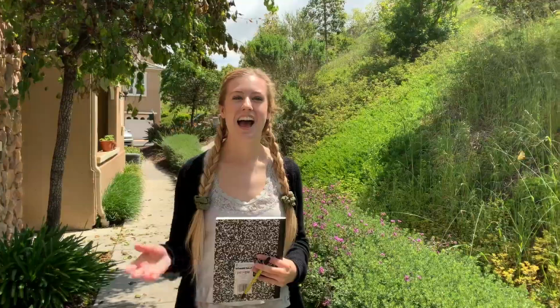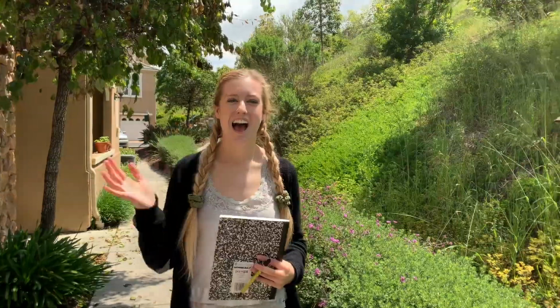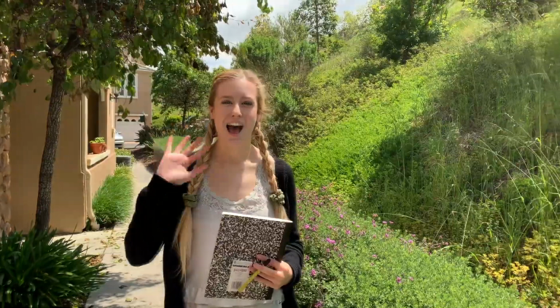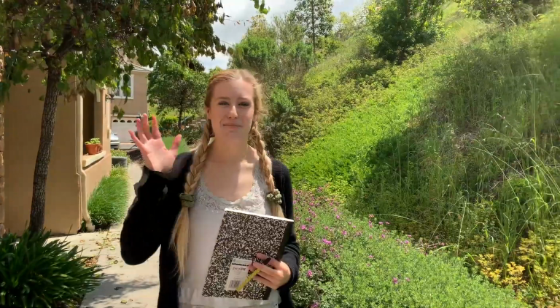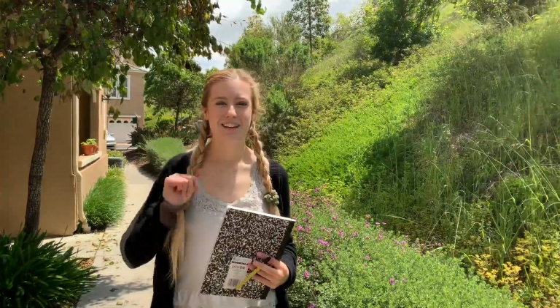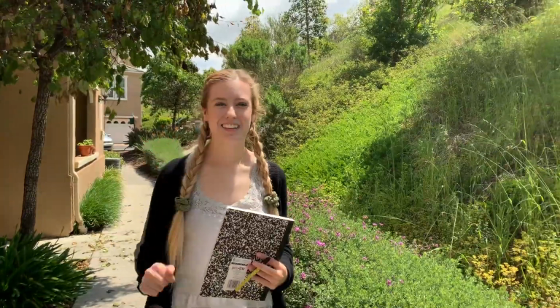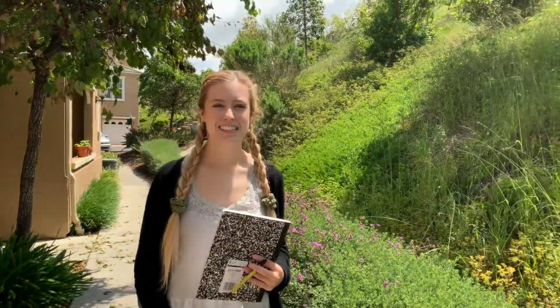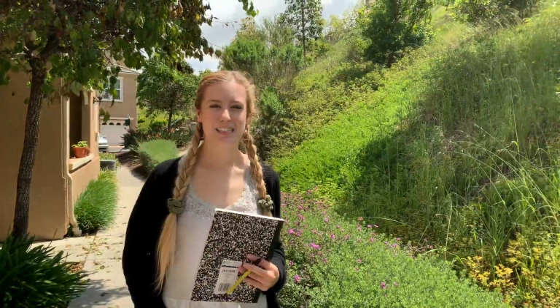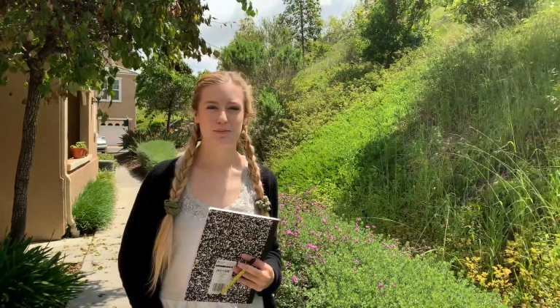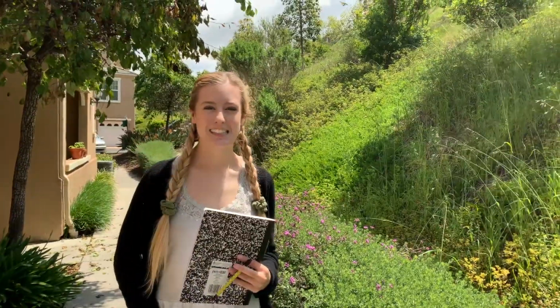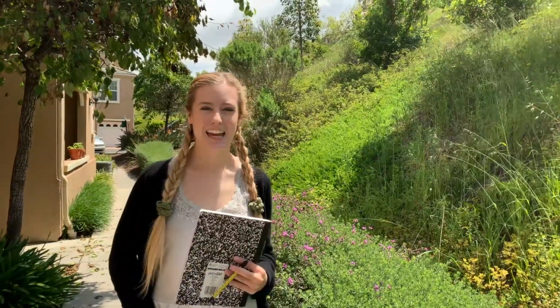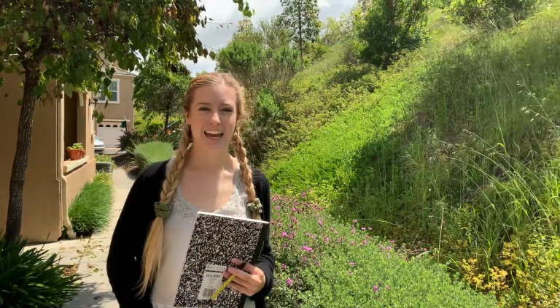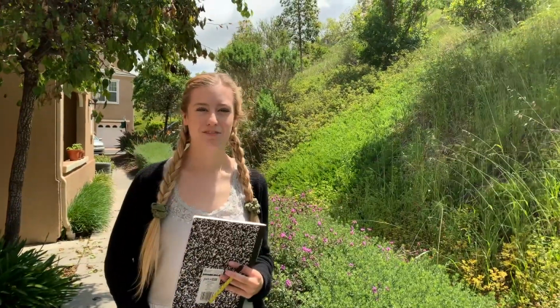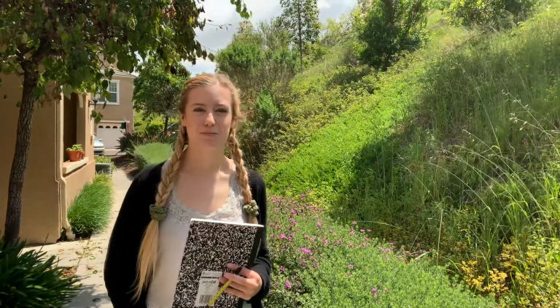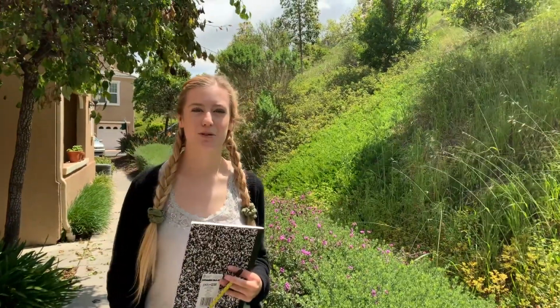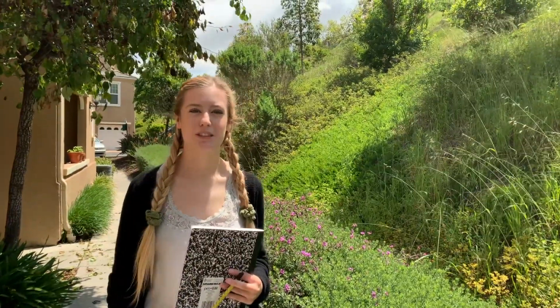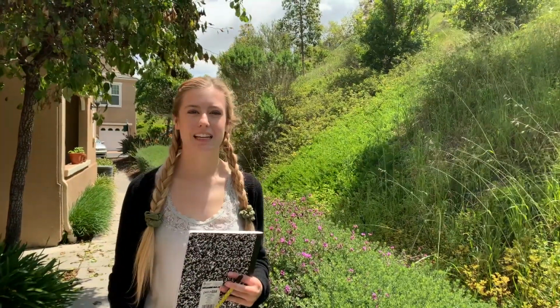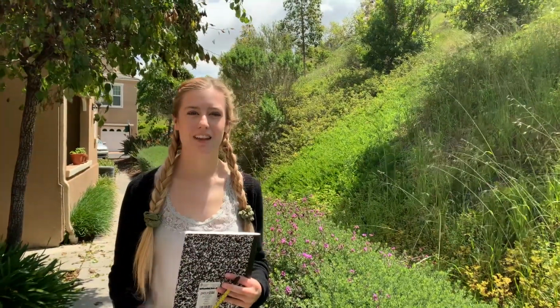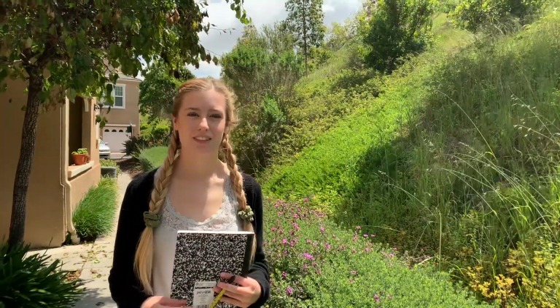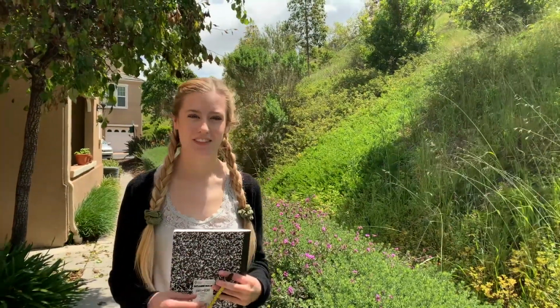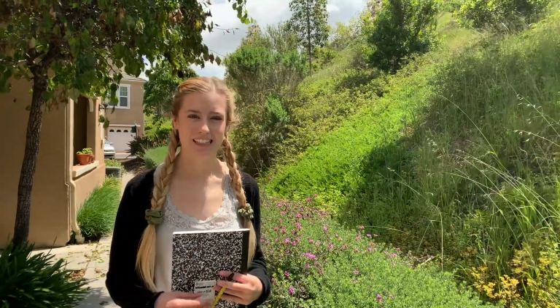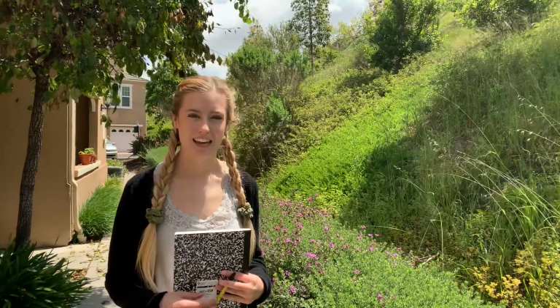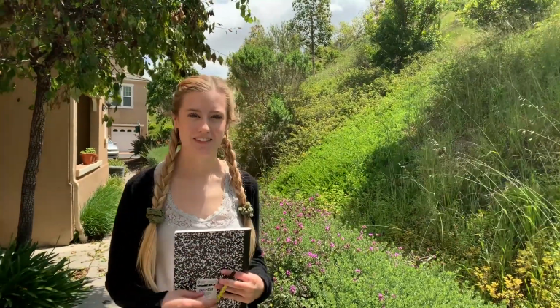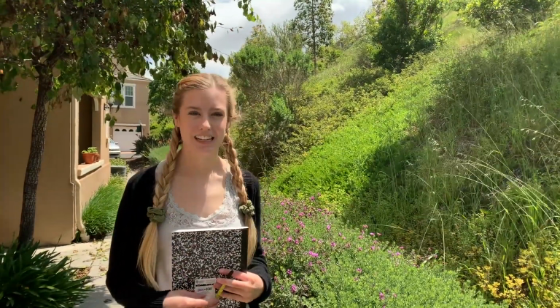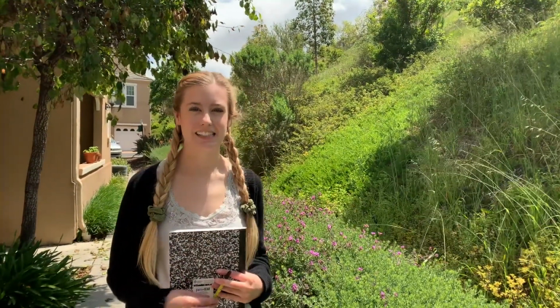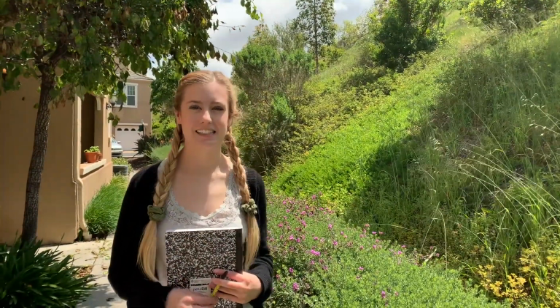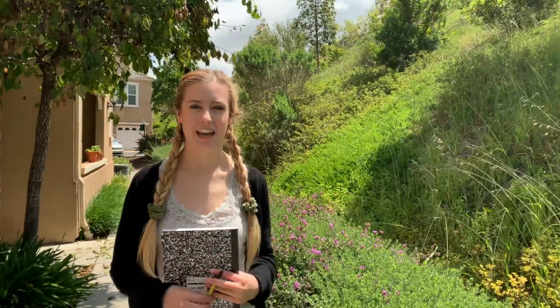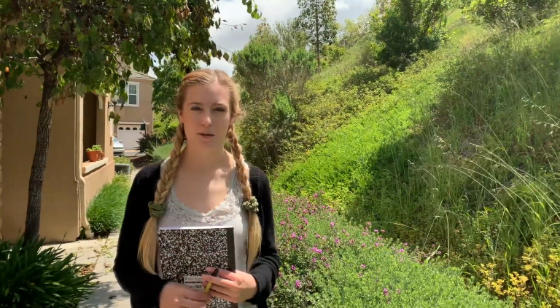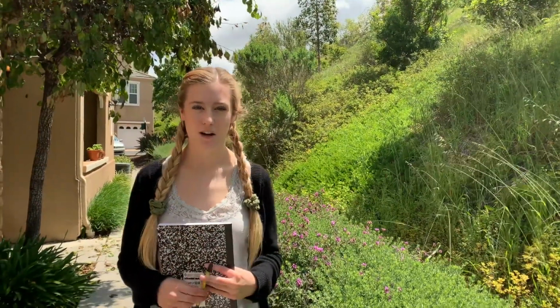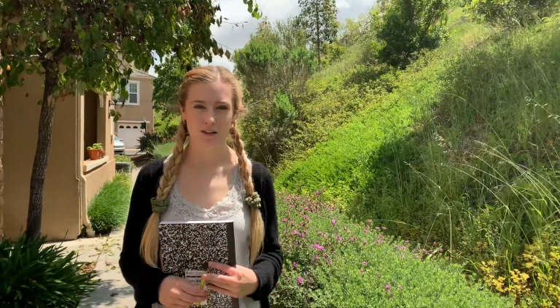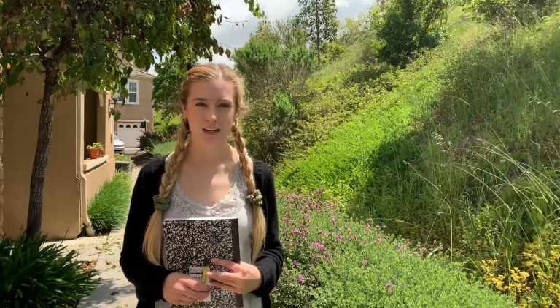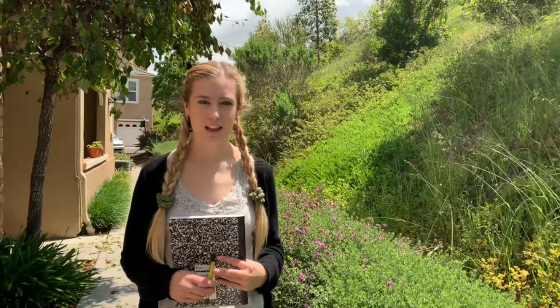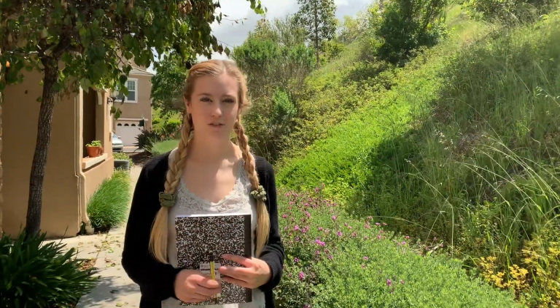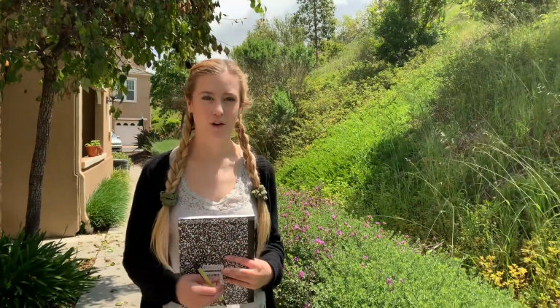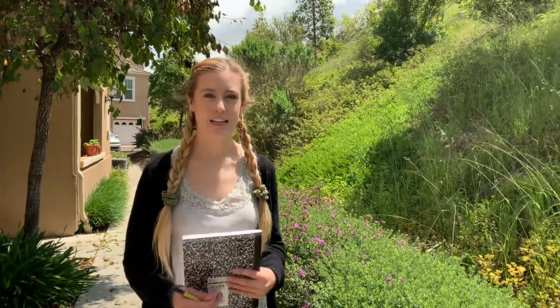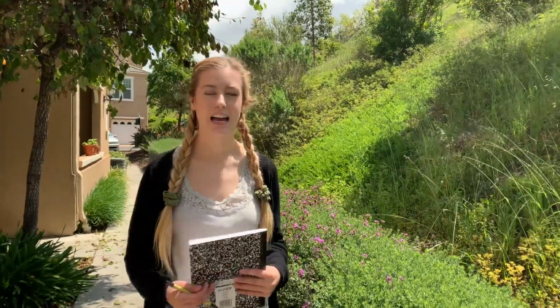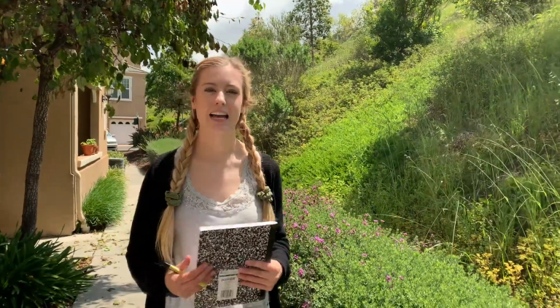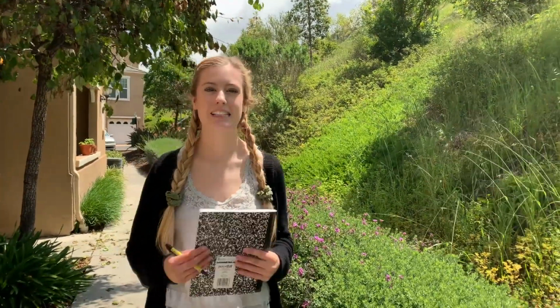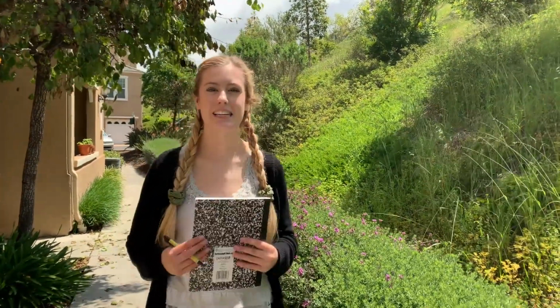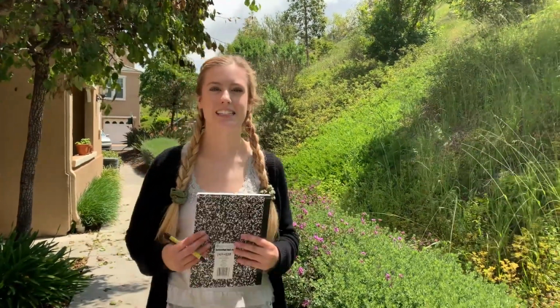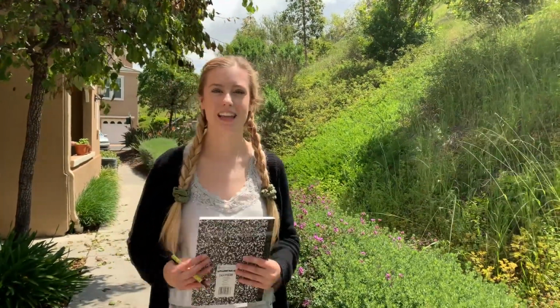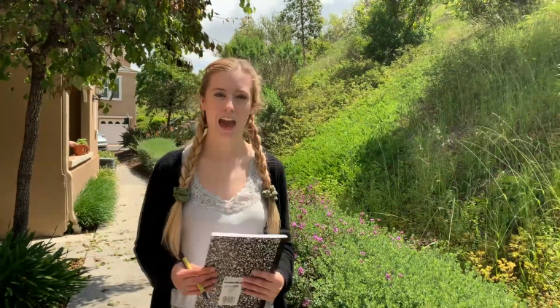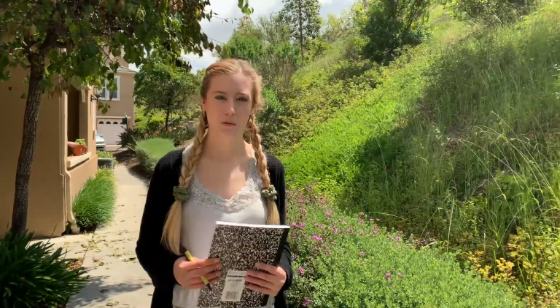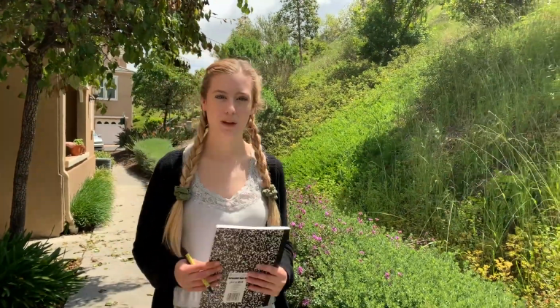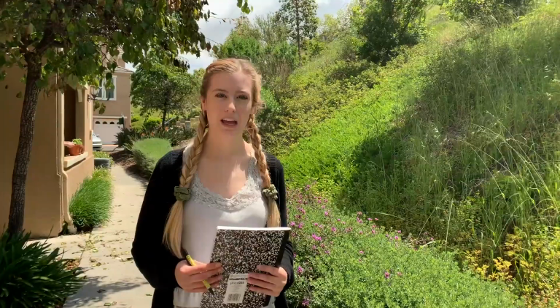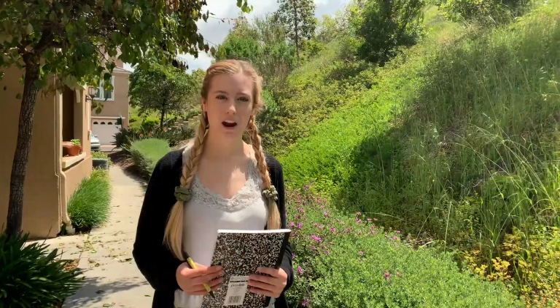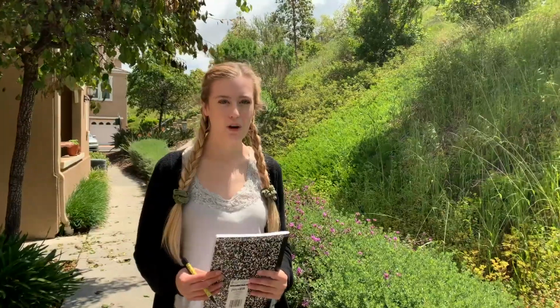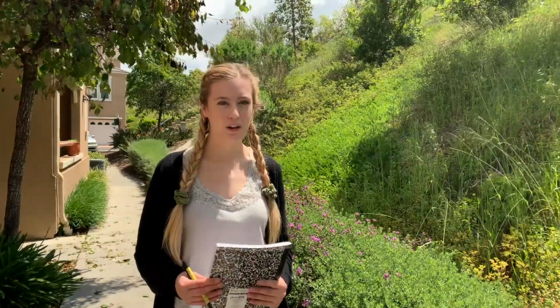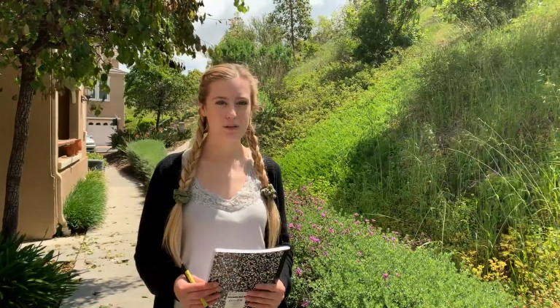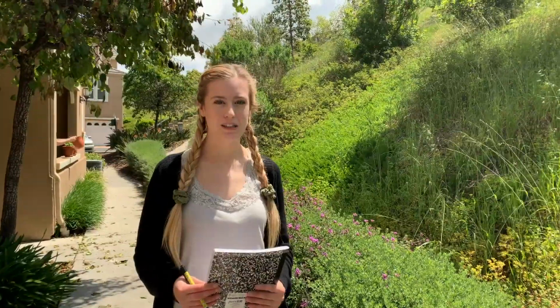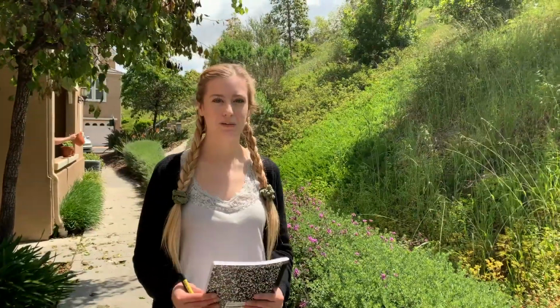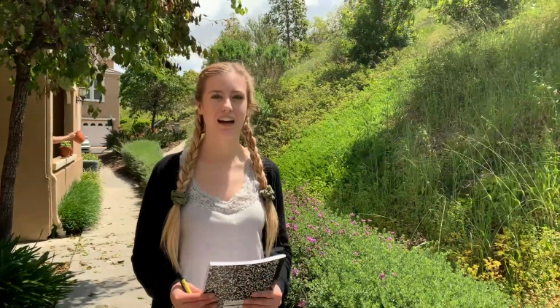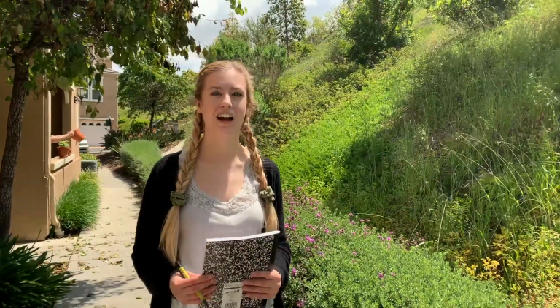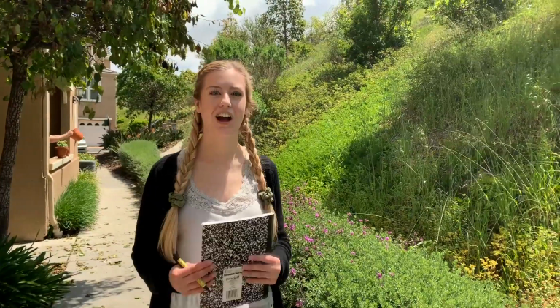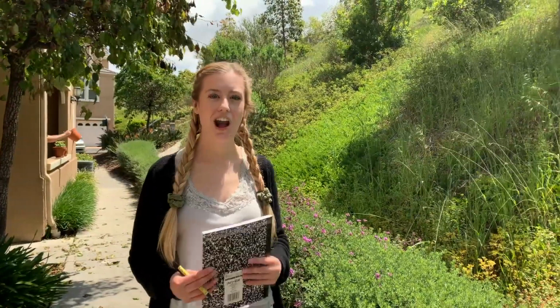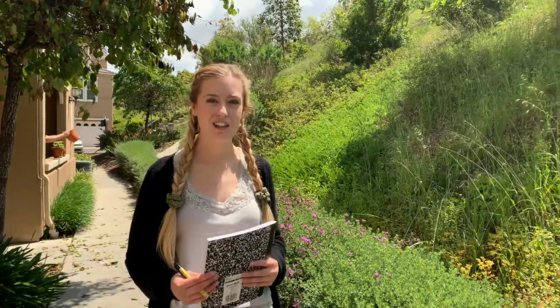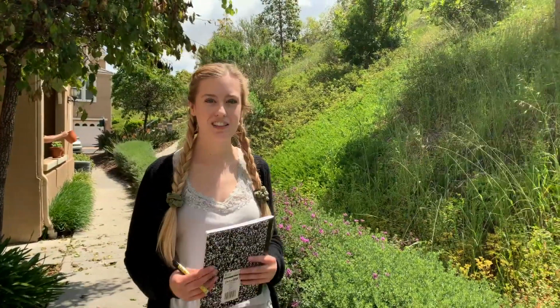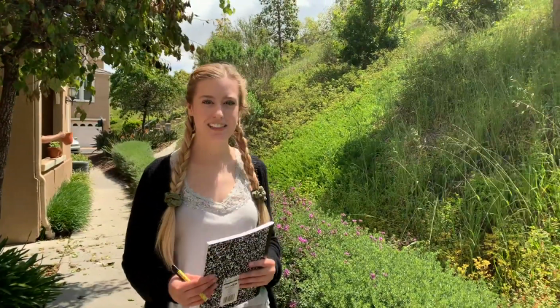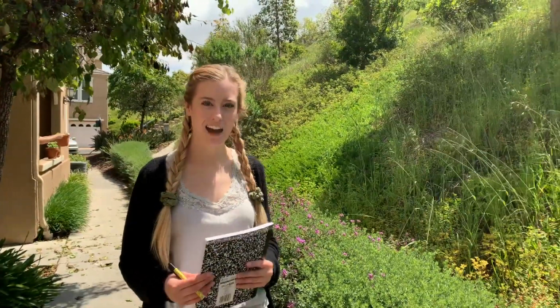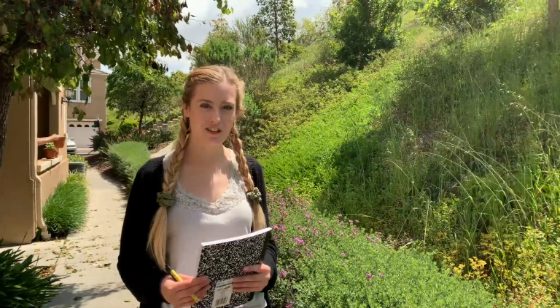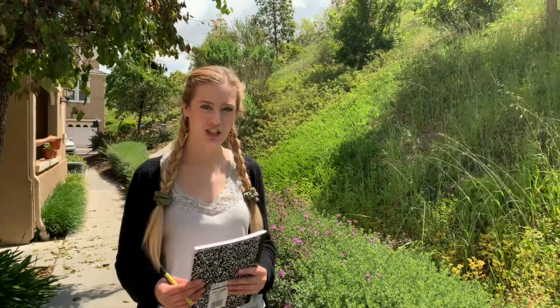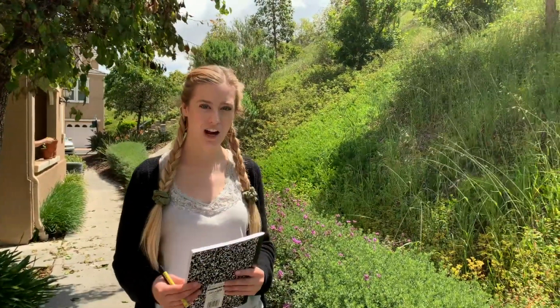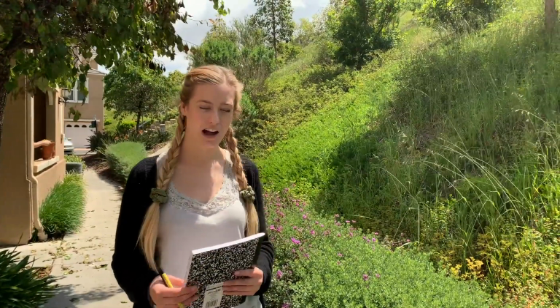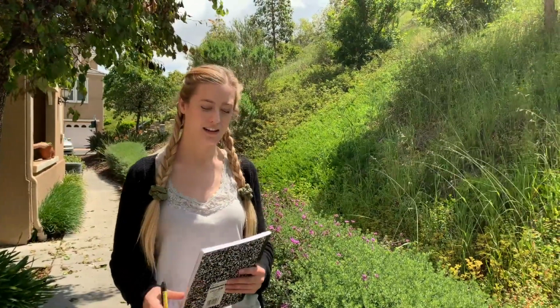Hi my friends, it's Miss Kate from School 1057 in San Marcos, California, and today we are going to be doing a color scavenger hunt.